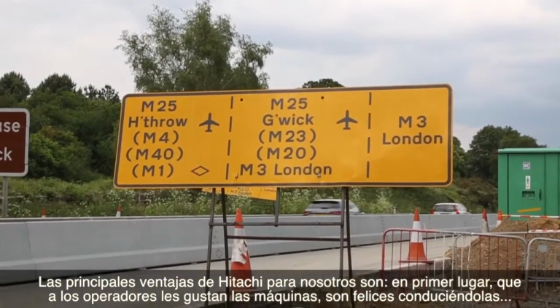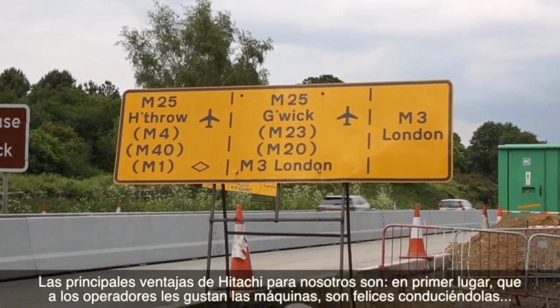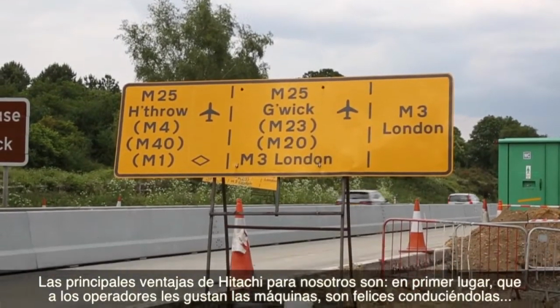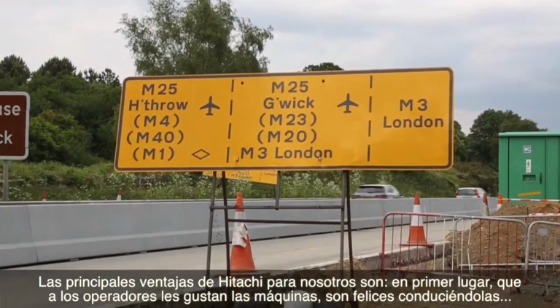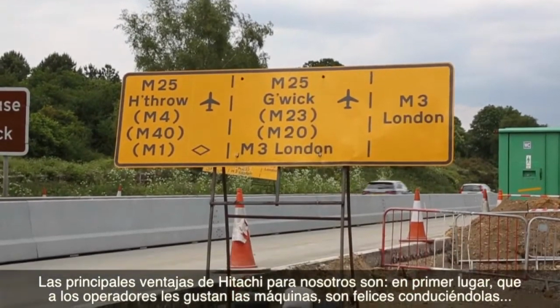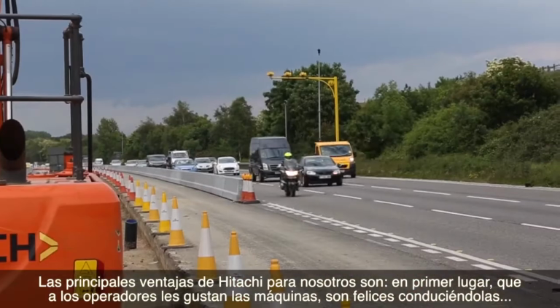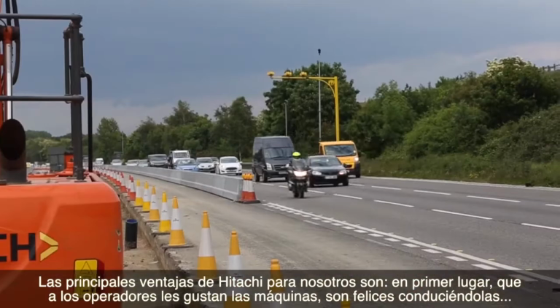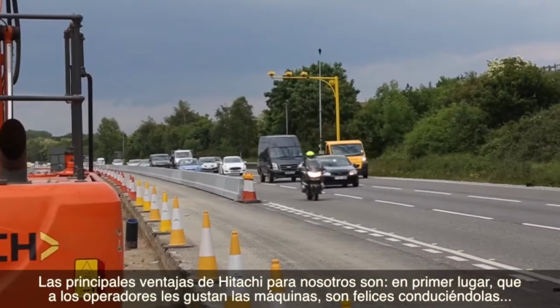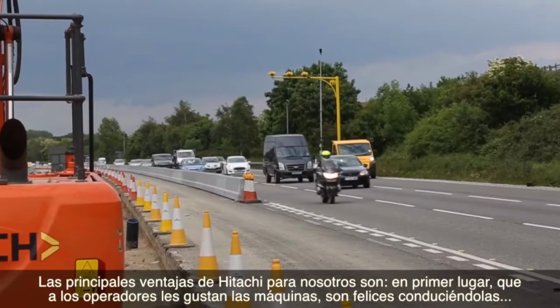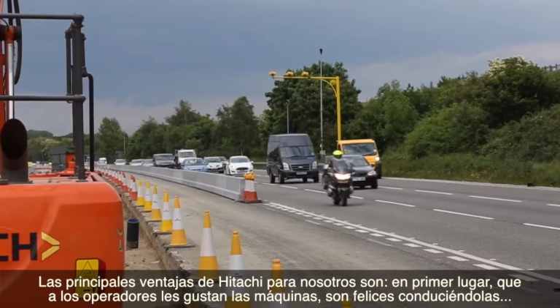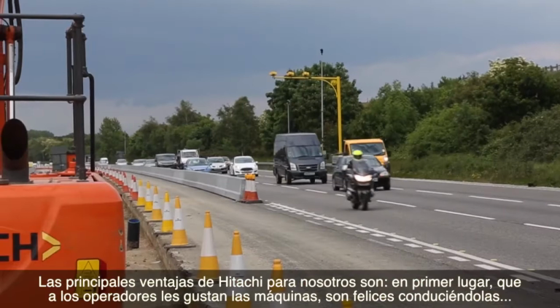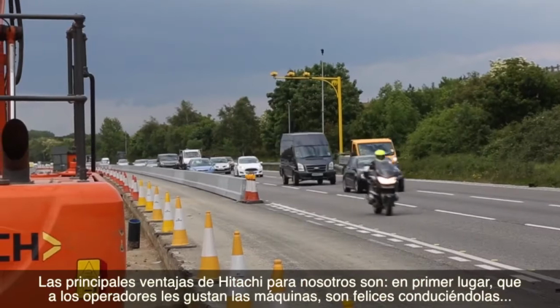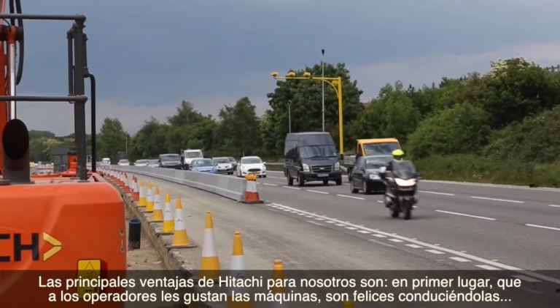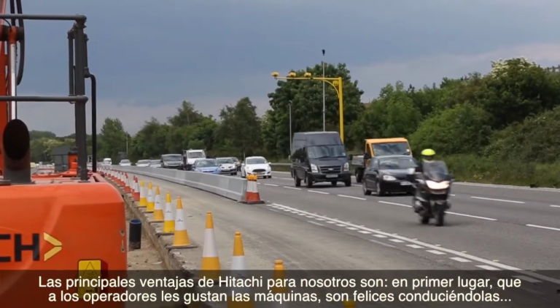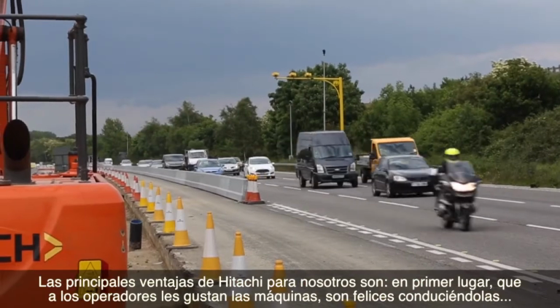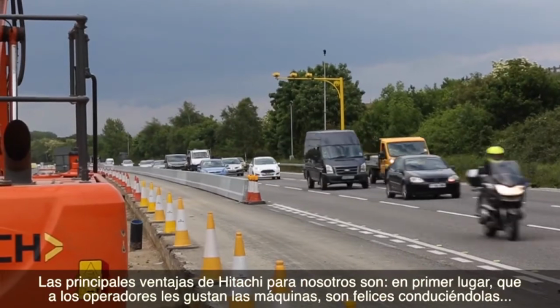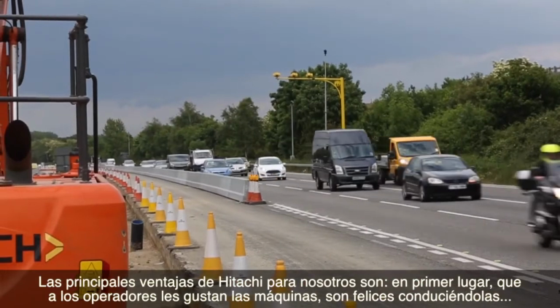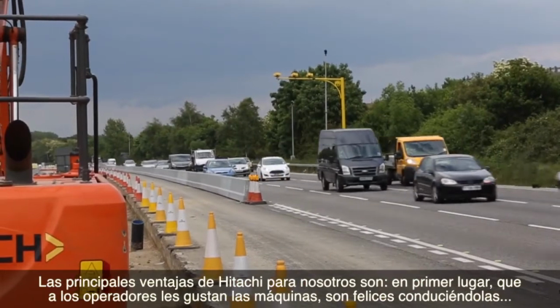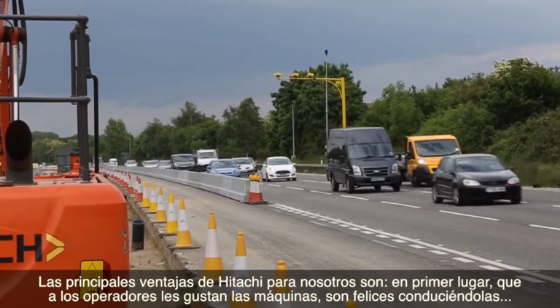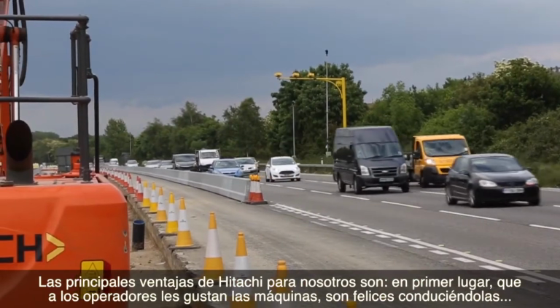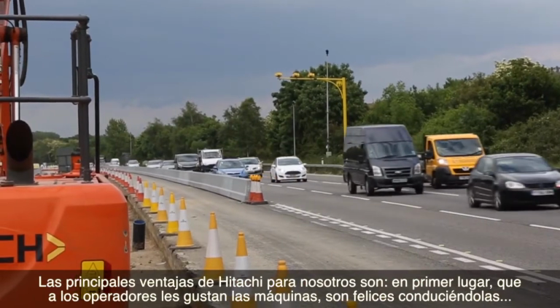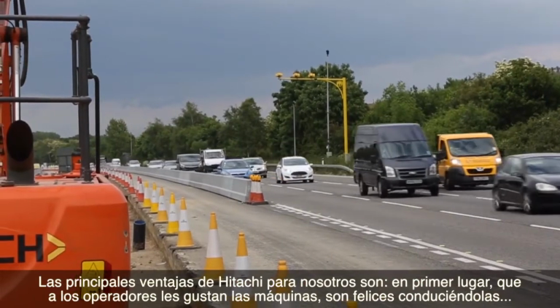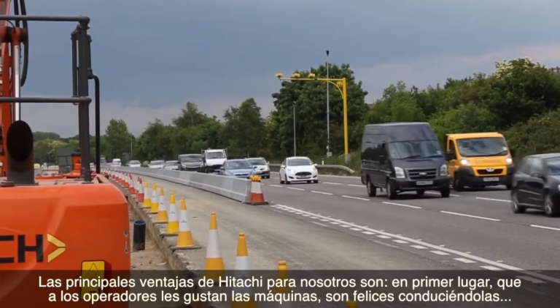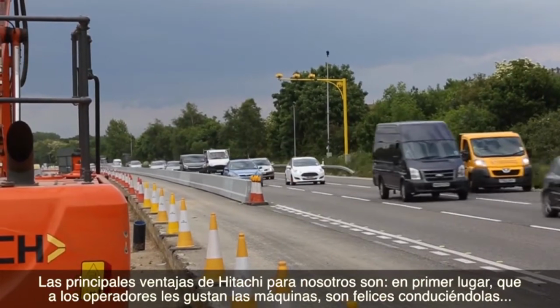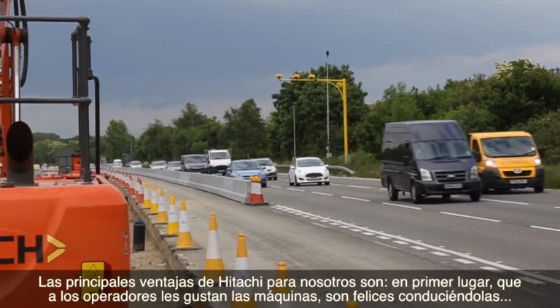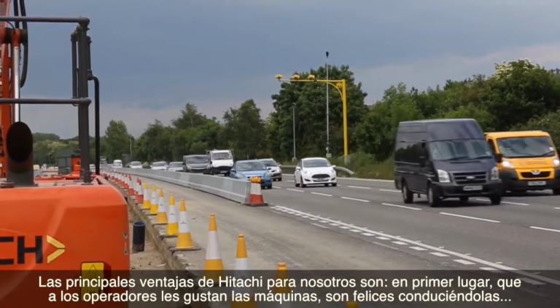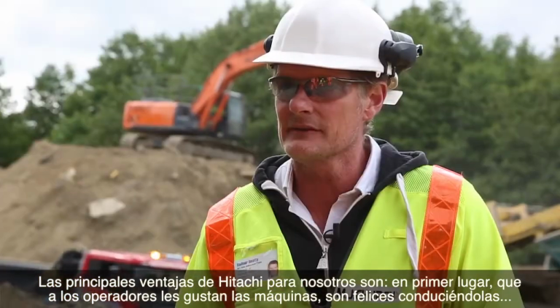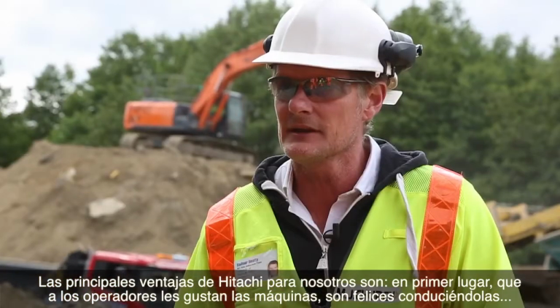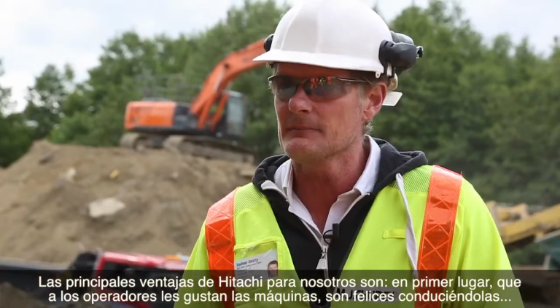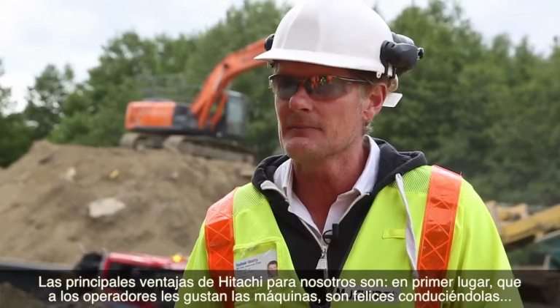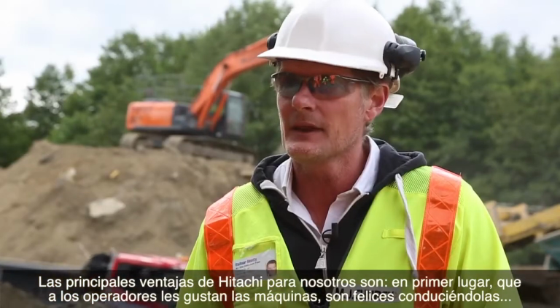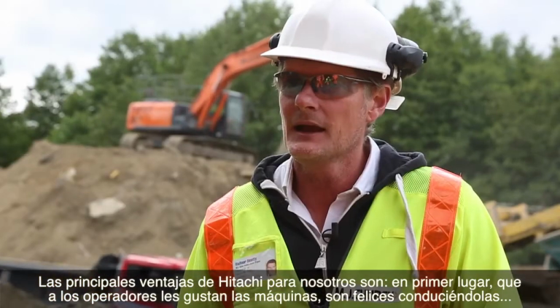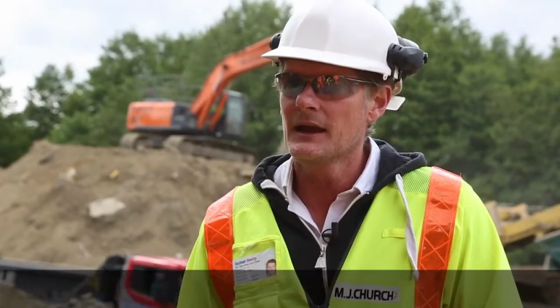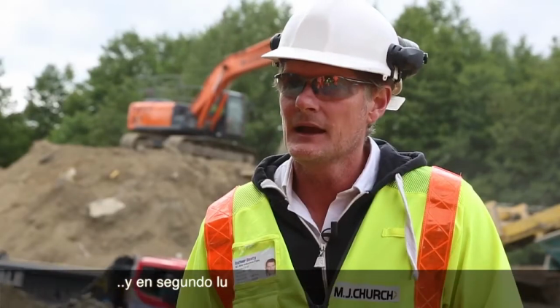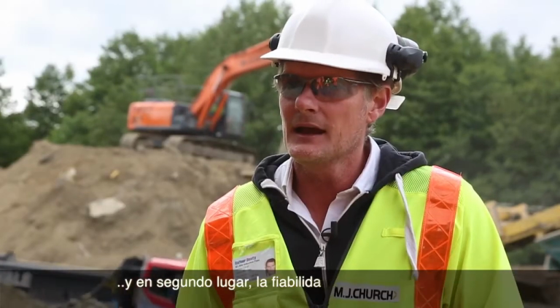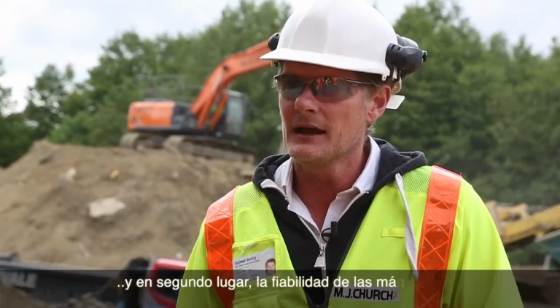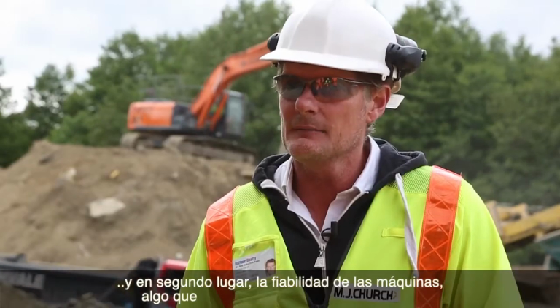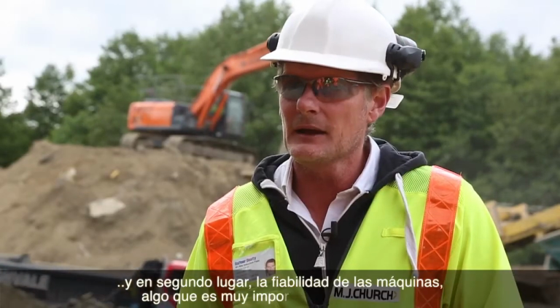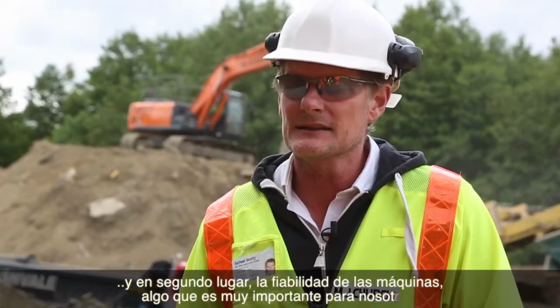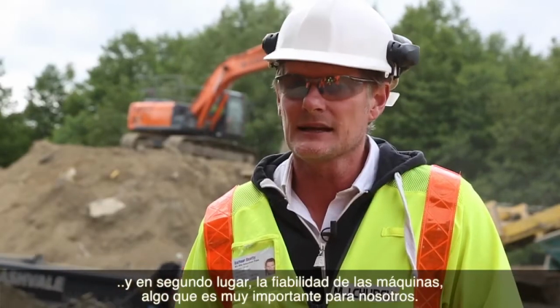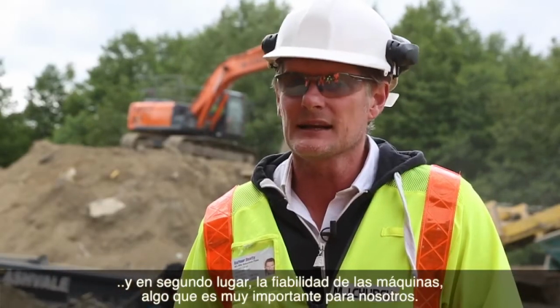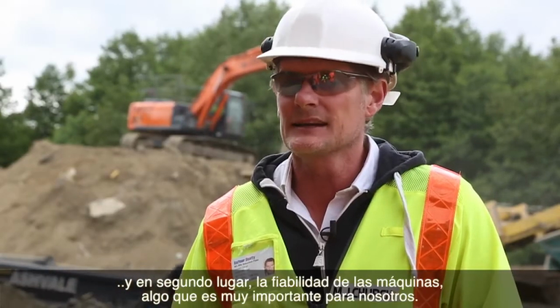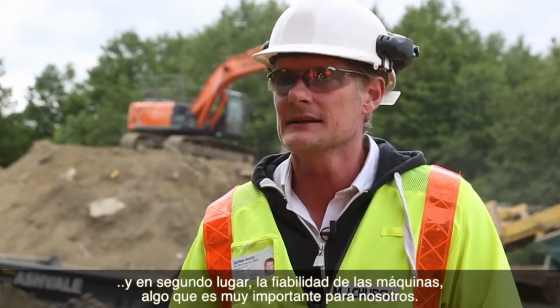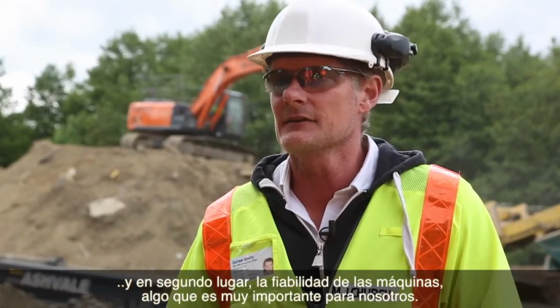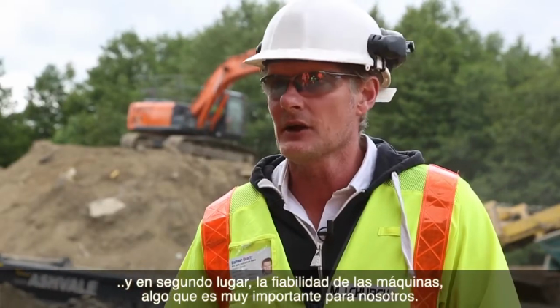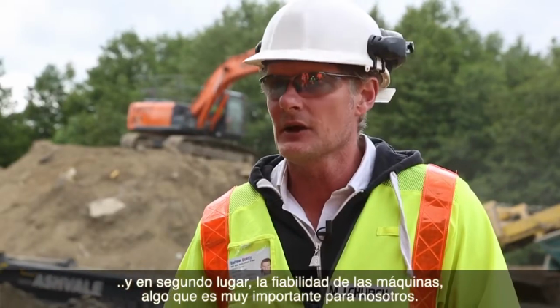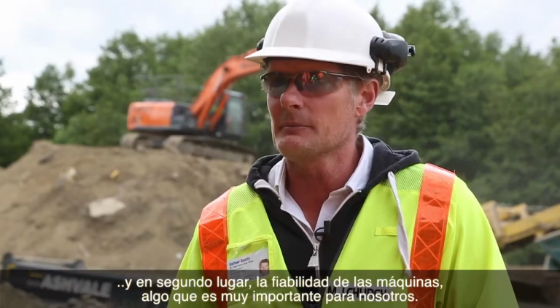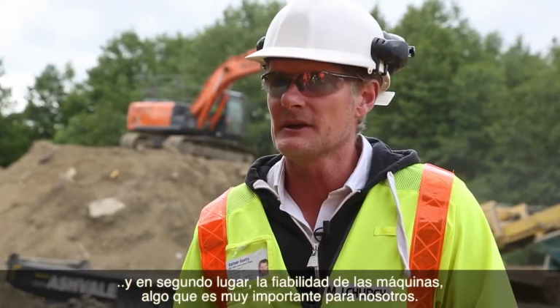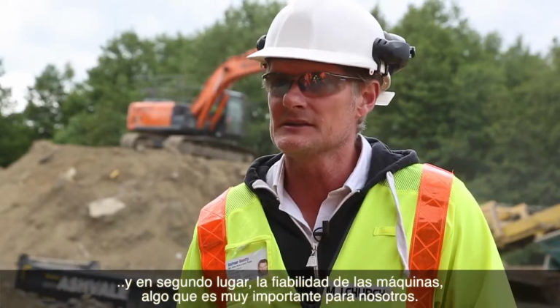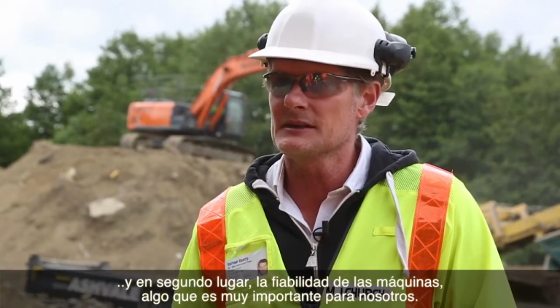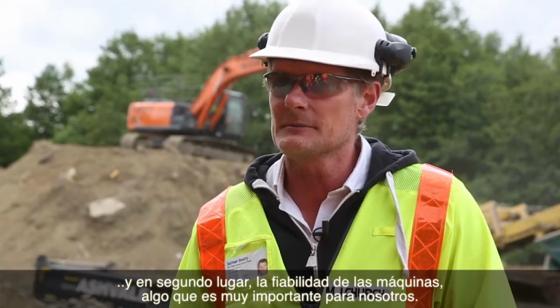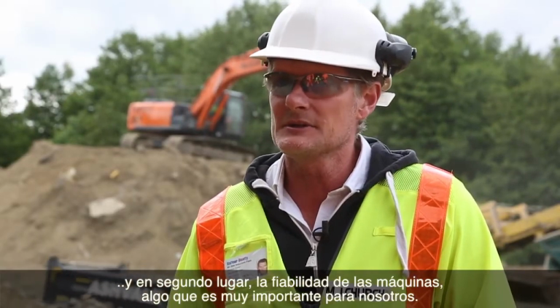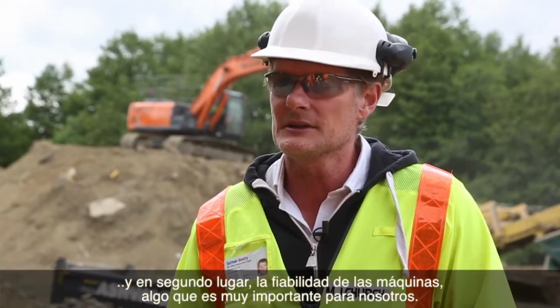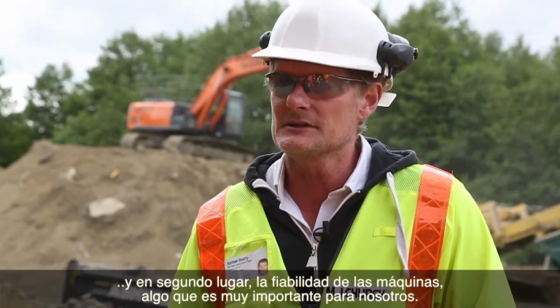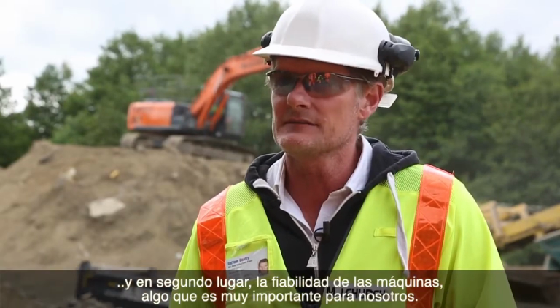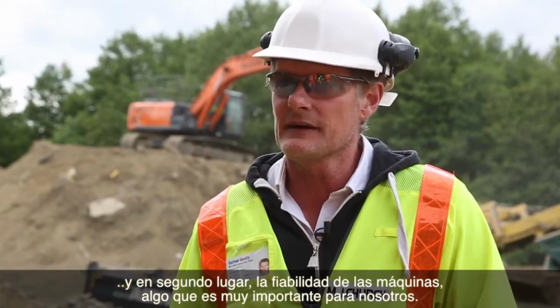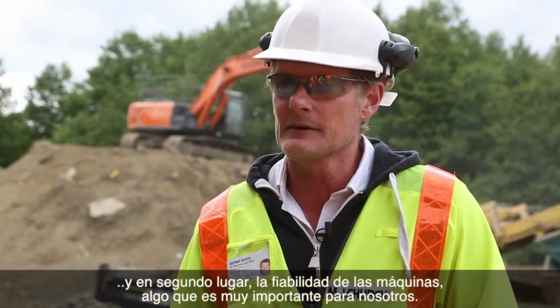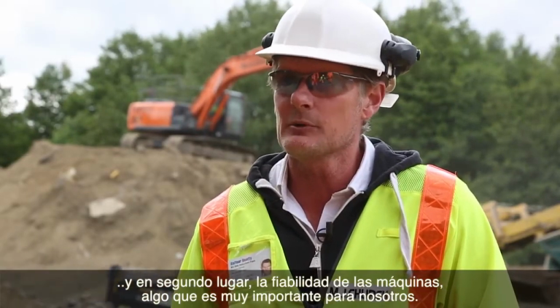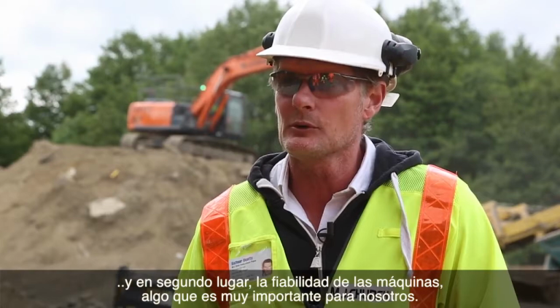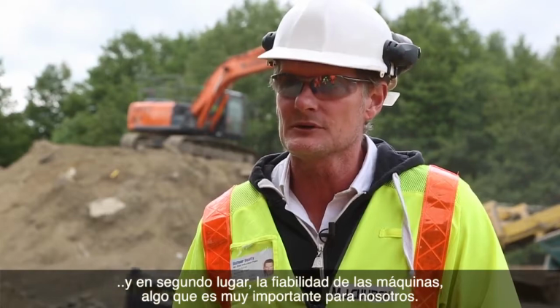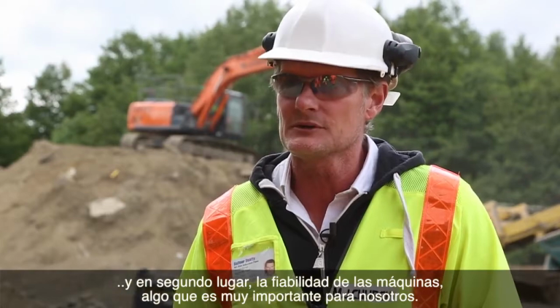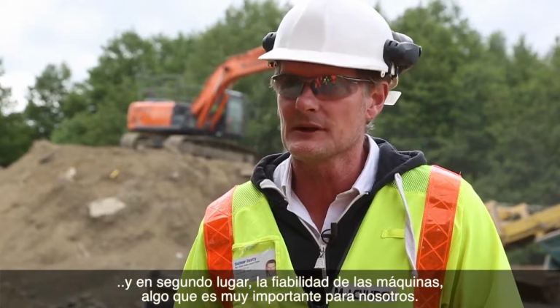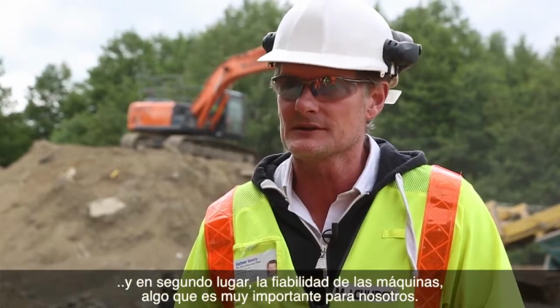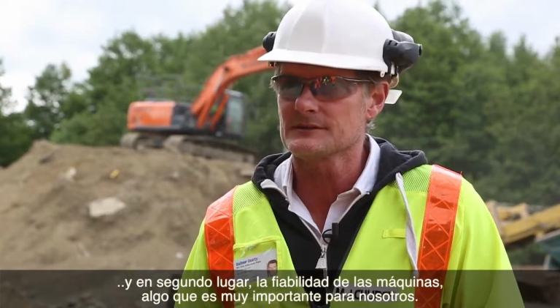The main advantages to us for Hitachi are: when the drivers like the machines they're happy driving them, and secondly the reliability of the machines is very important to us.